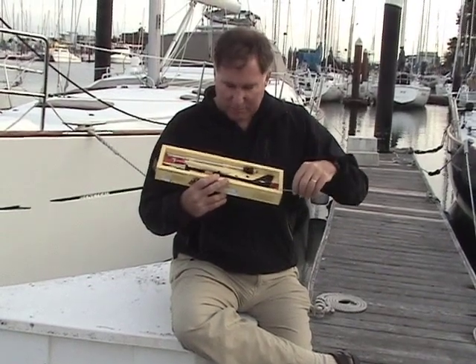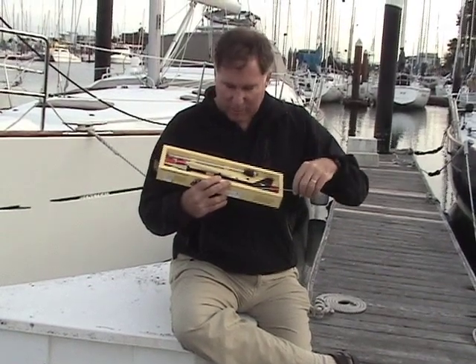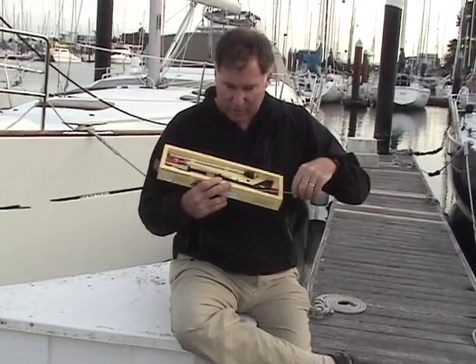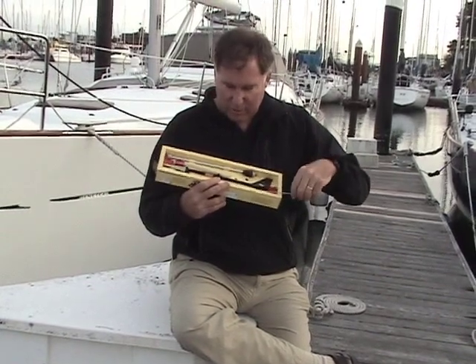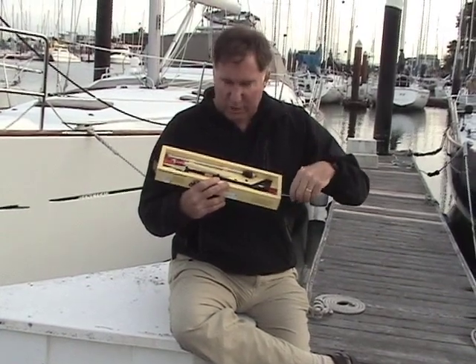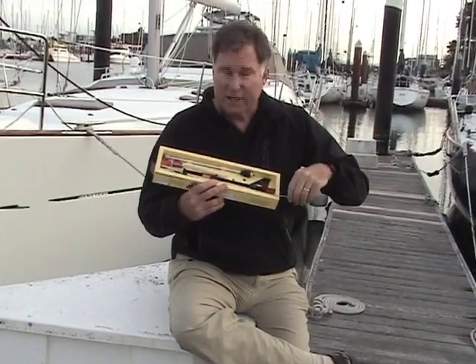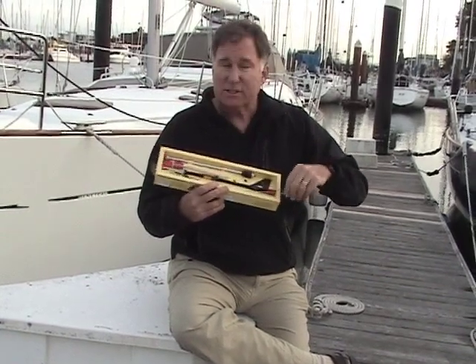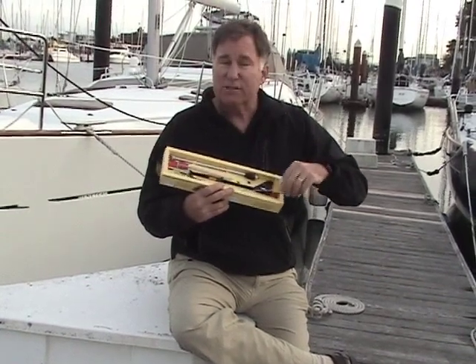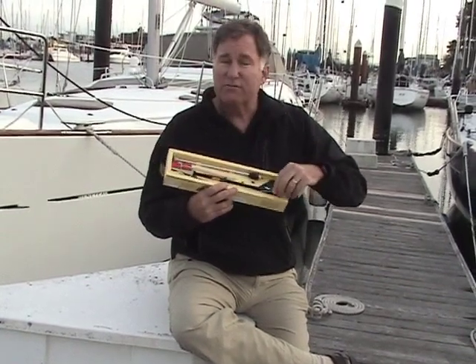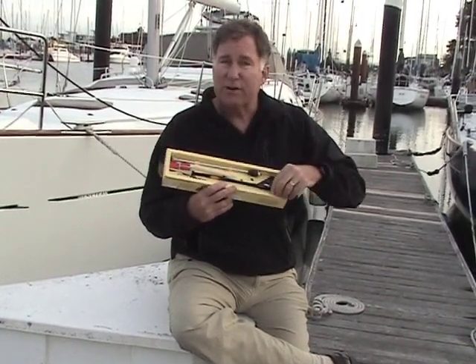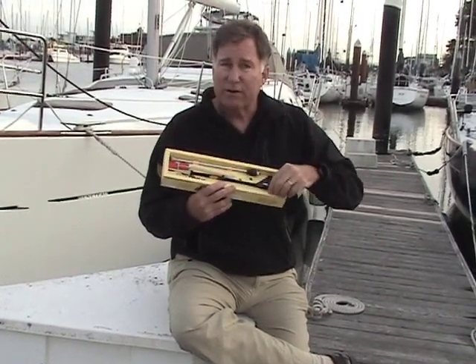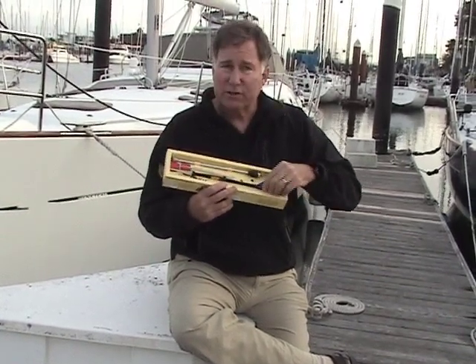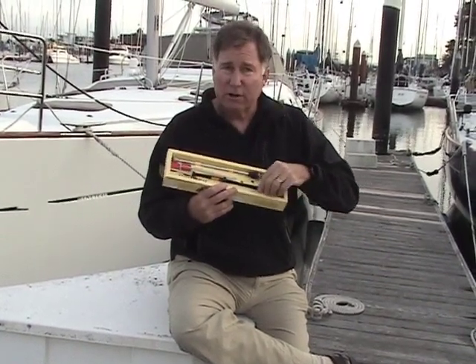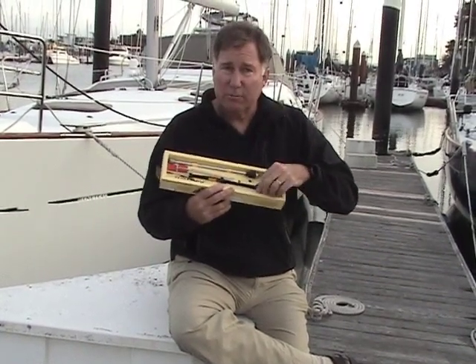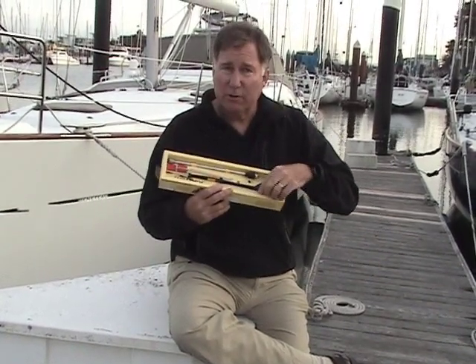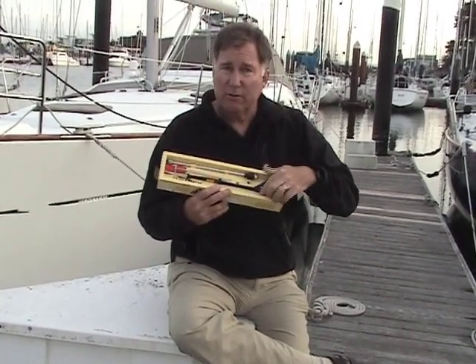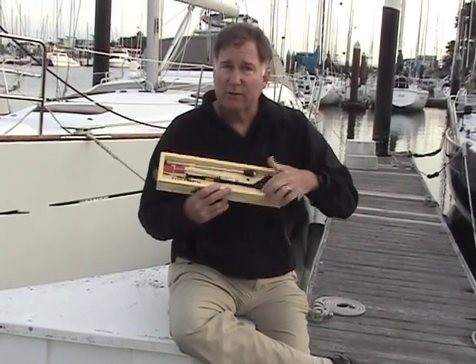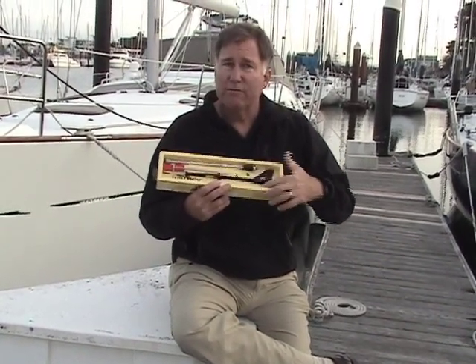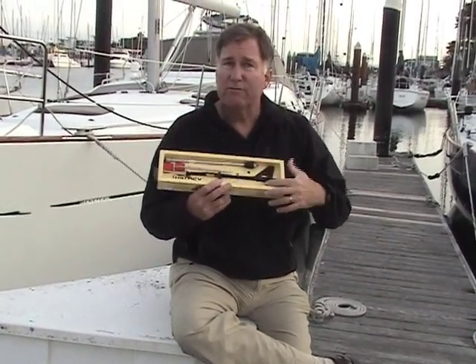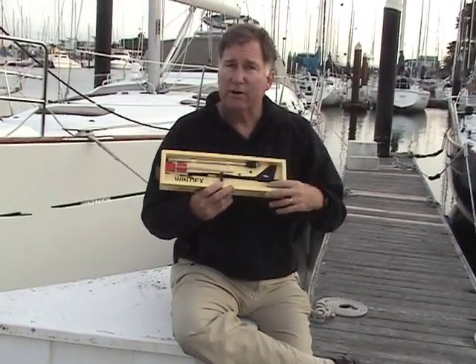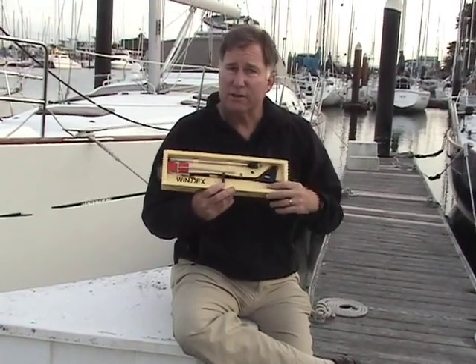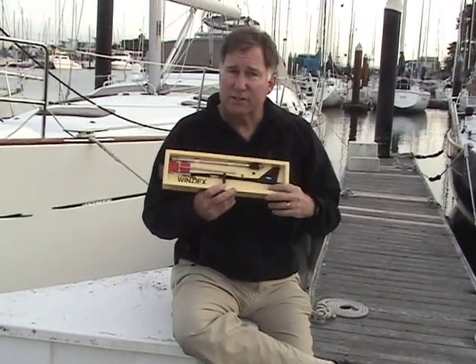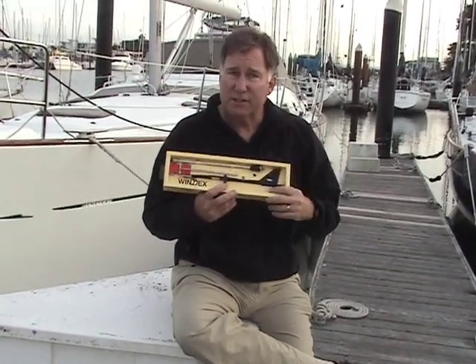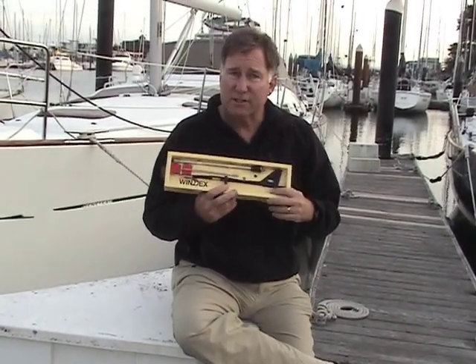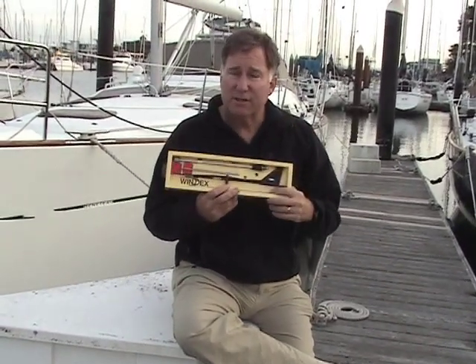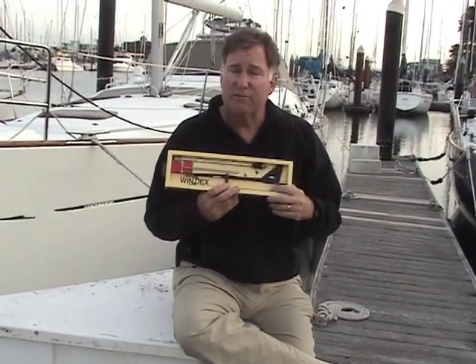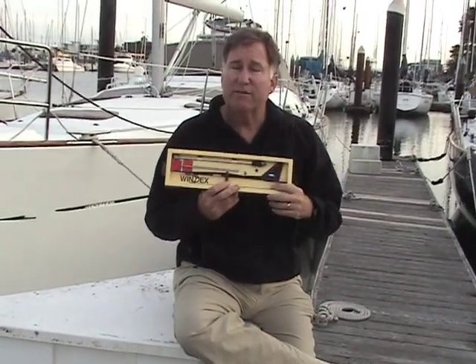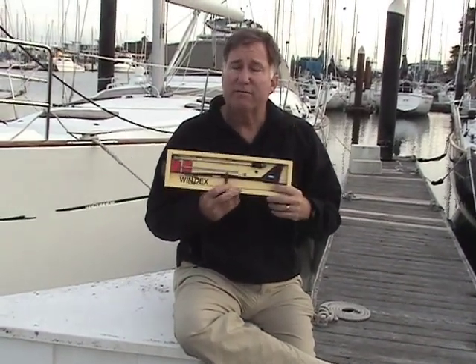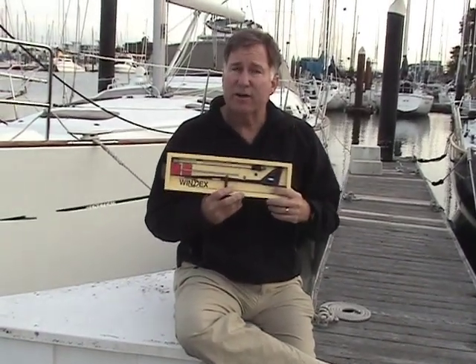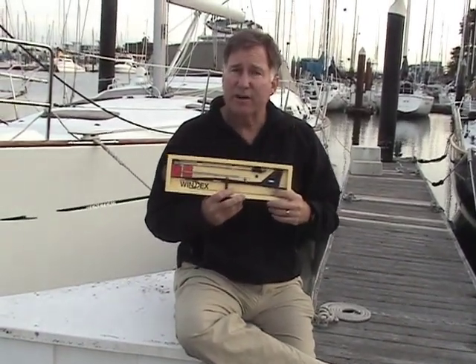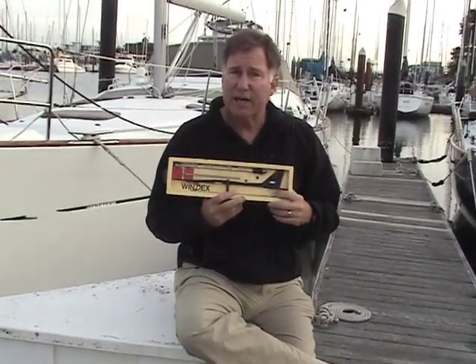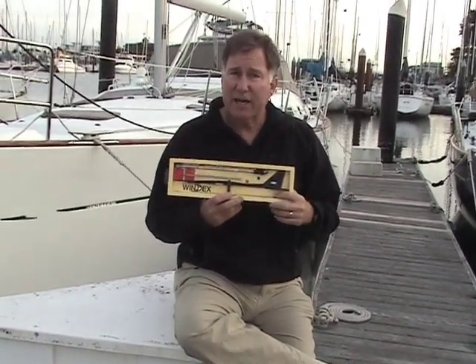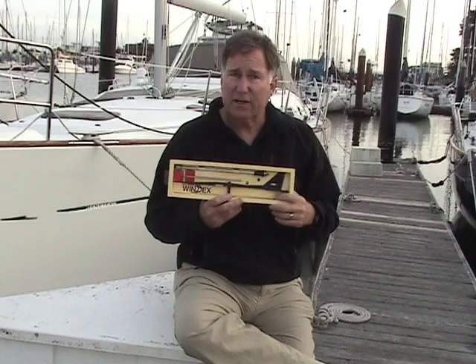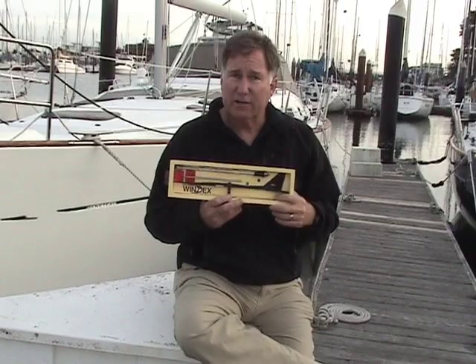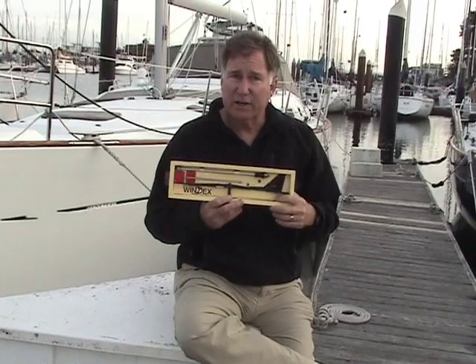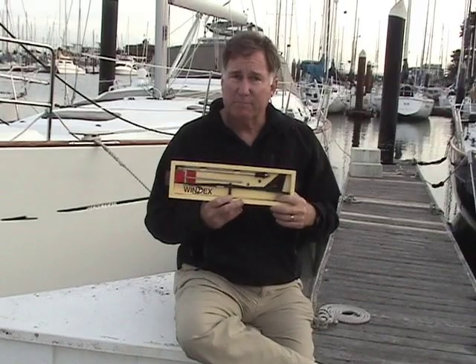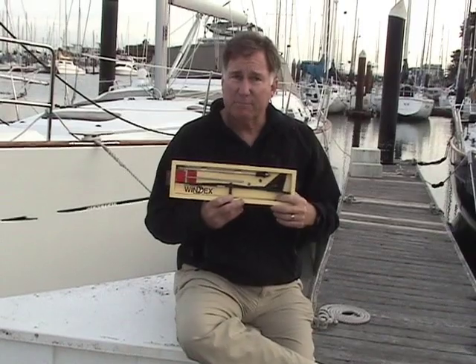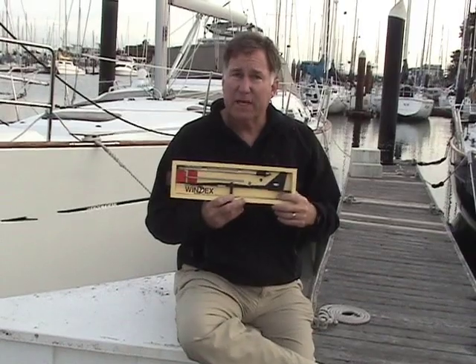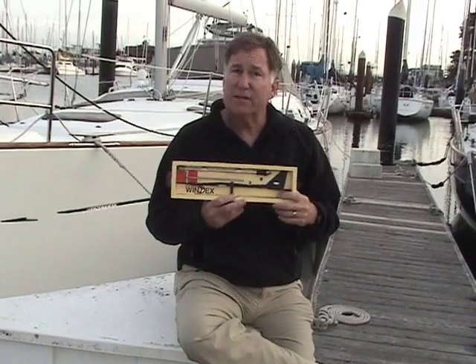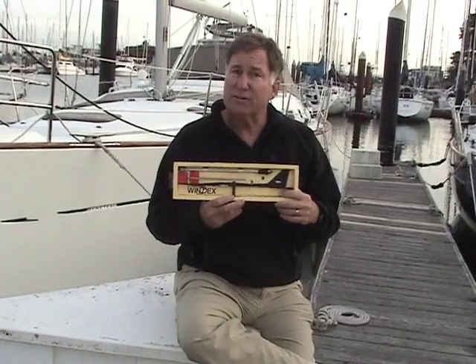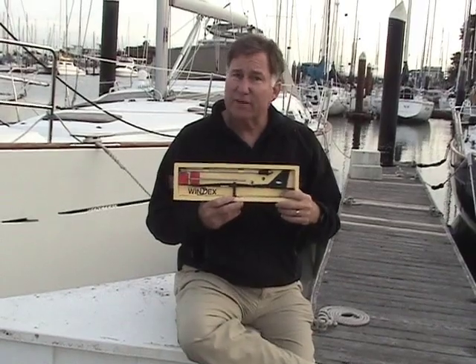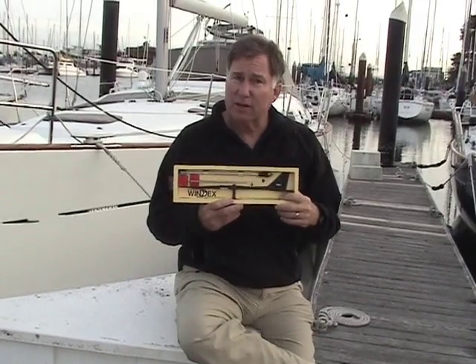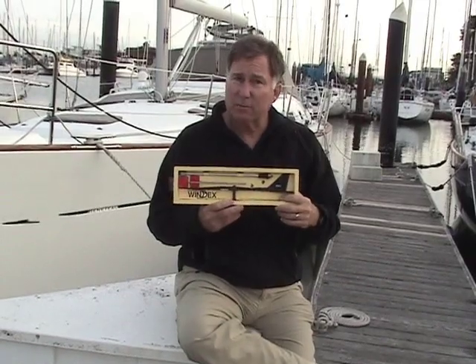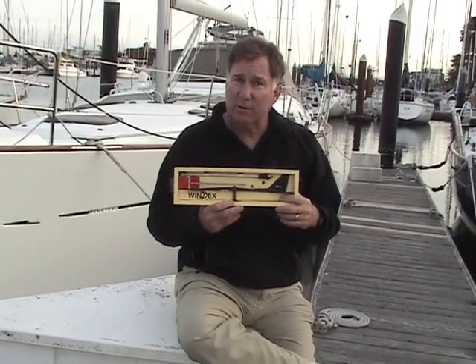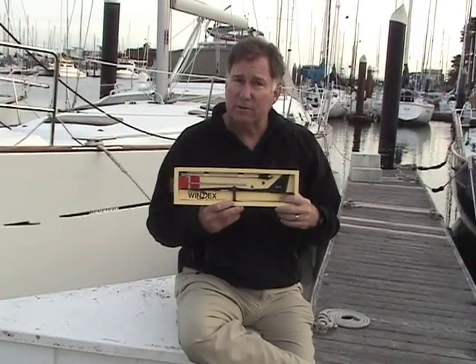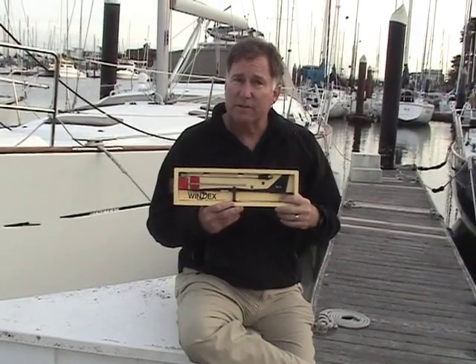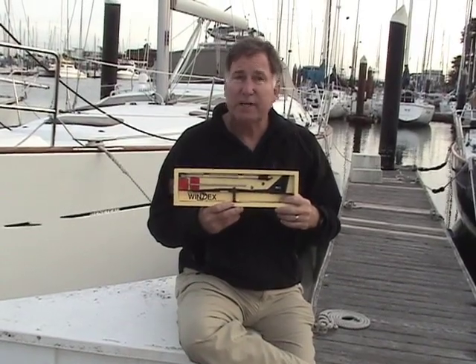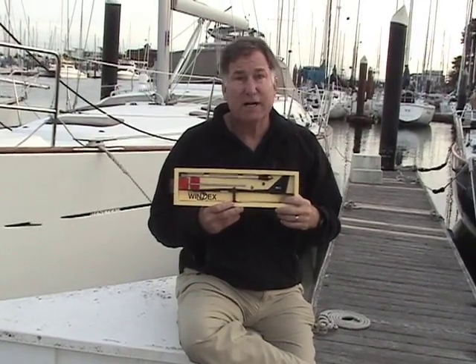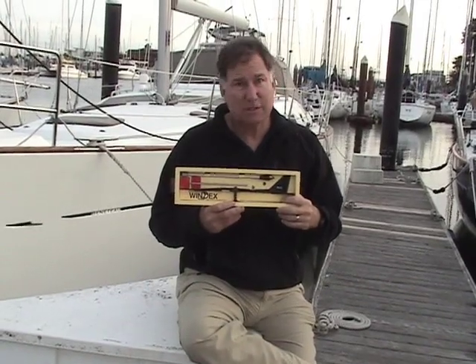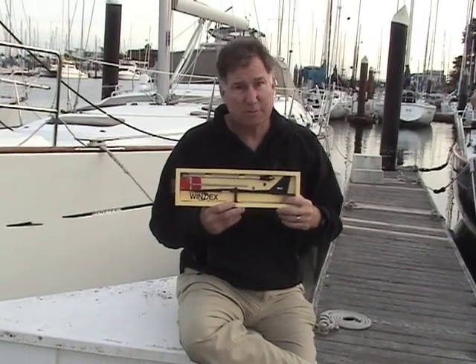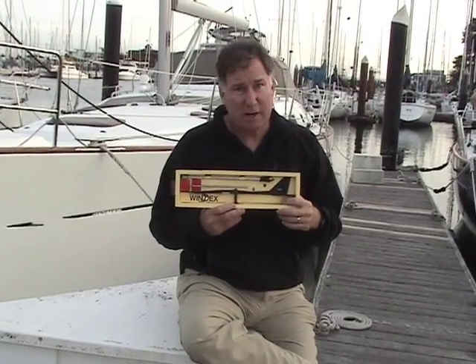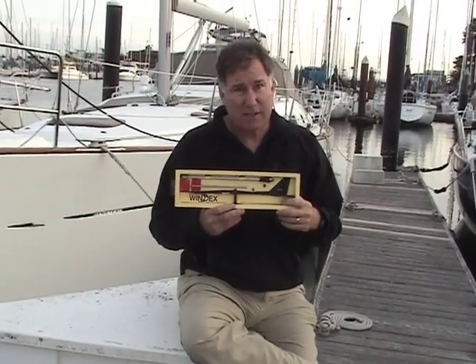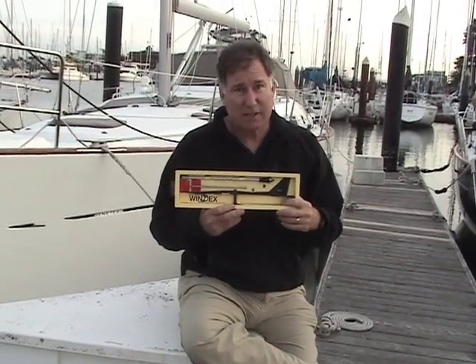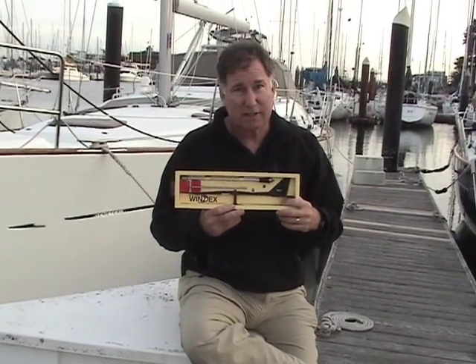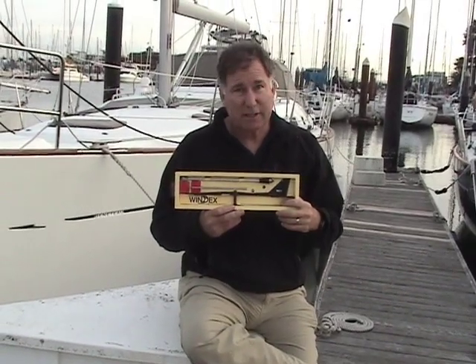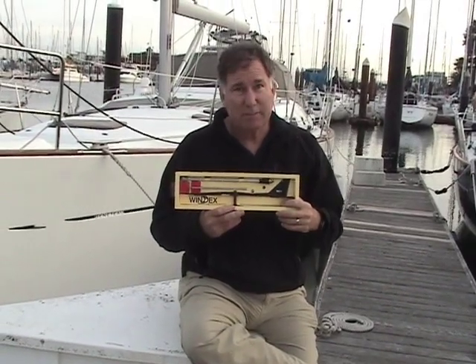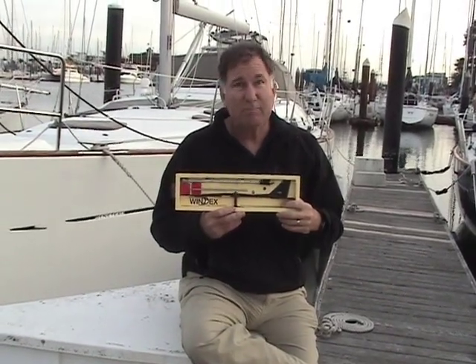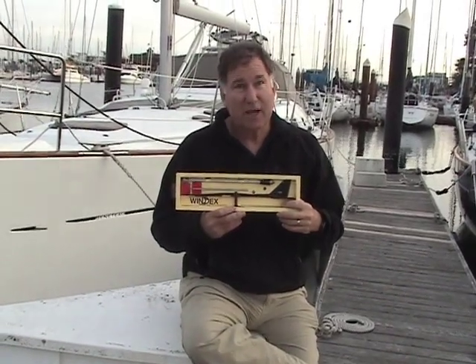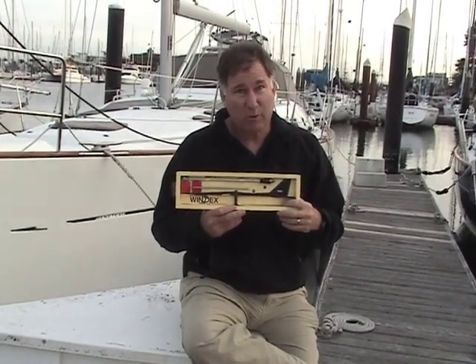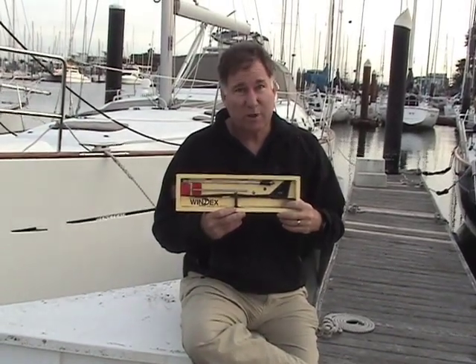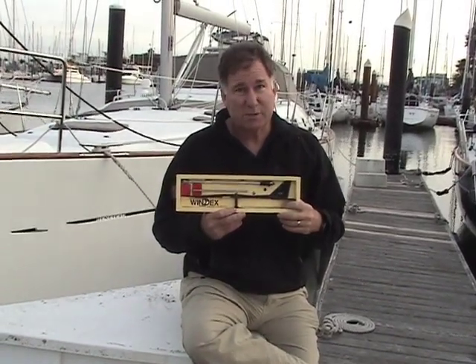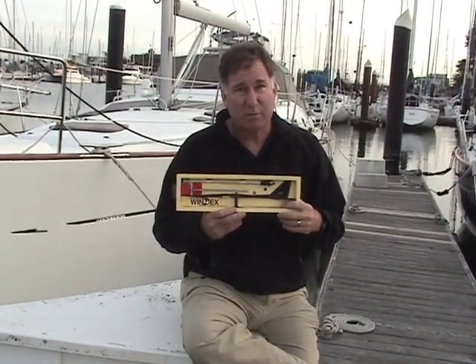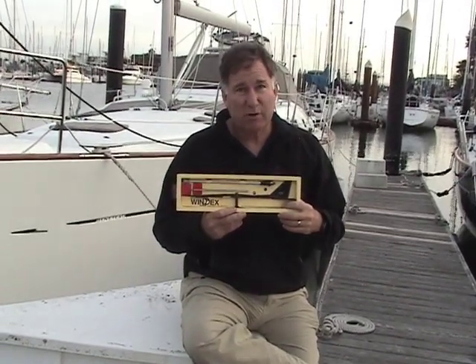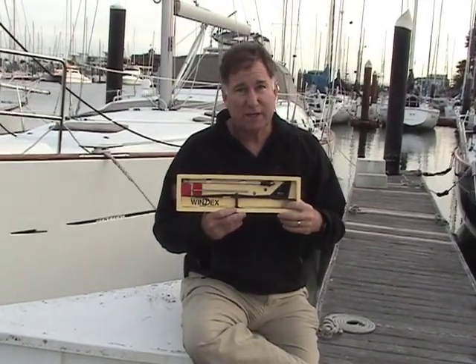The Windex is very durable, very sensitive, and very accurate, and it's available, not surprisingly, at West Marine.